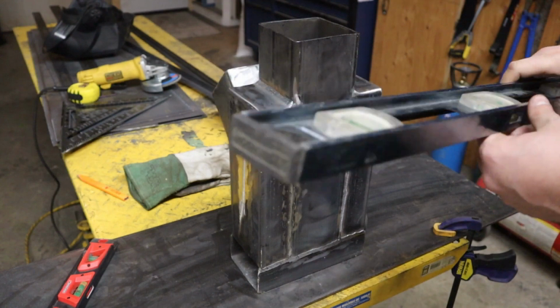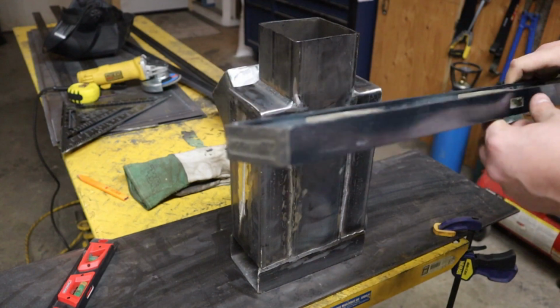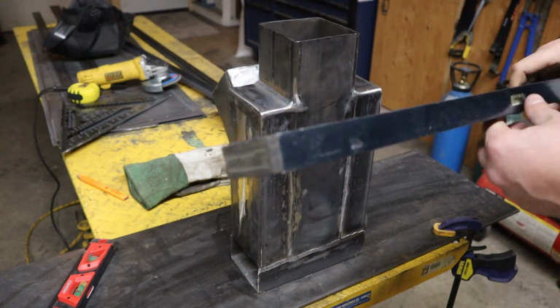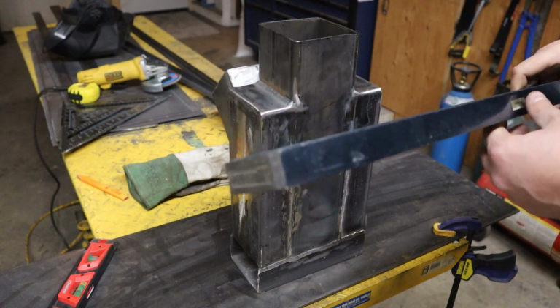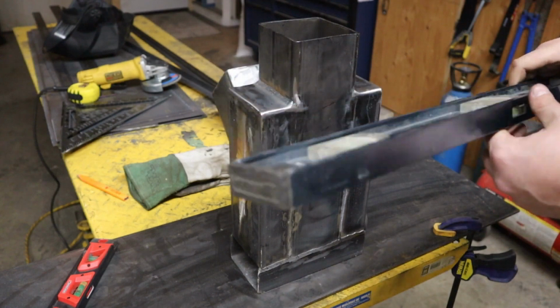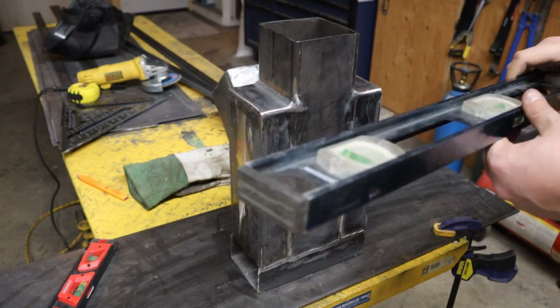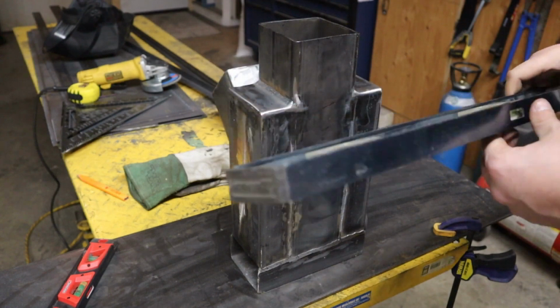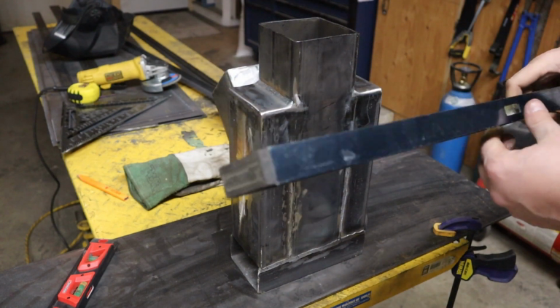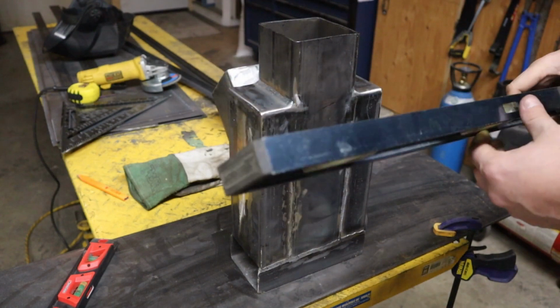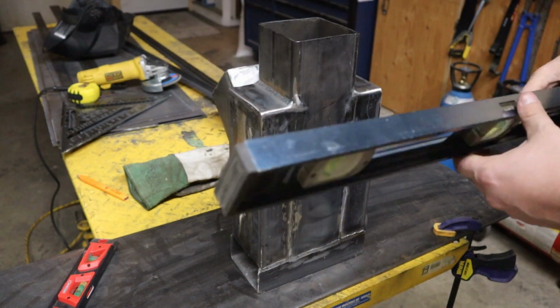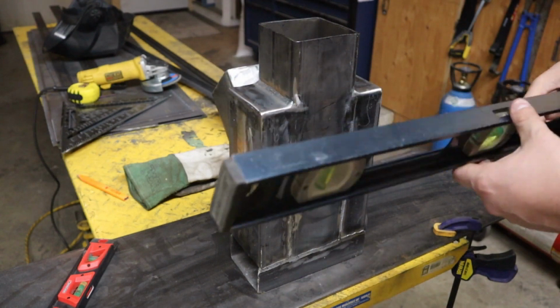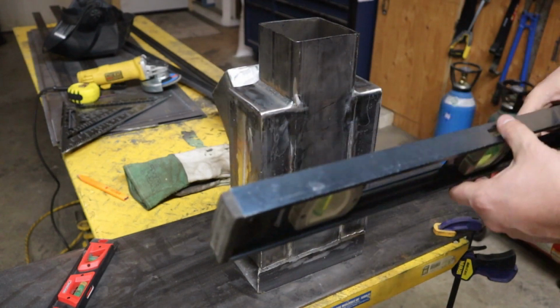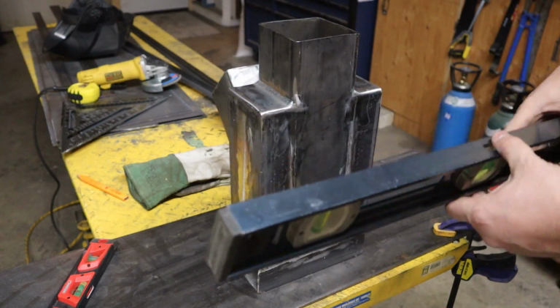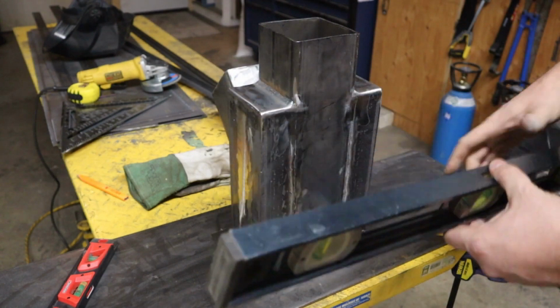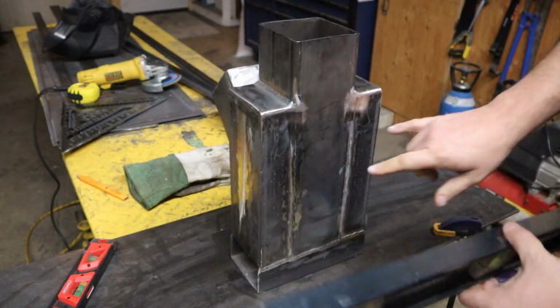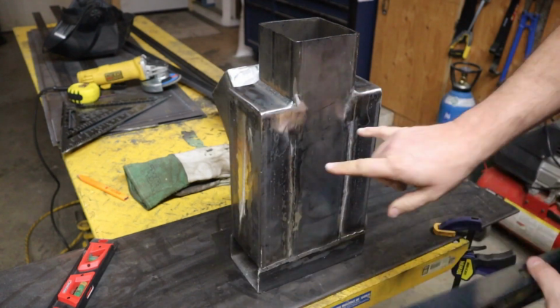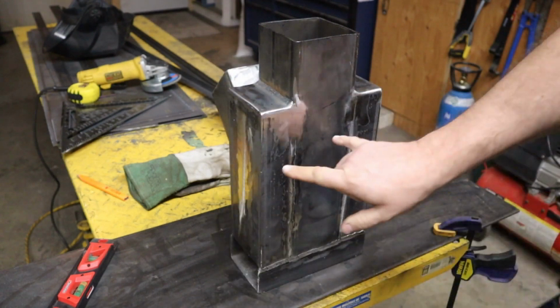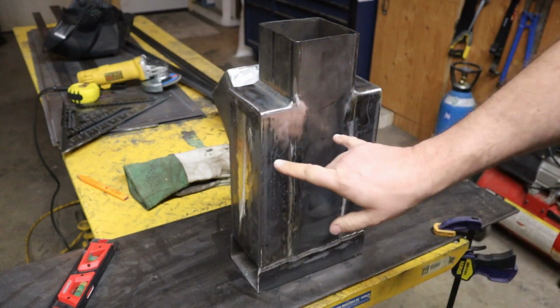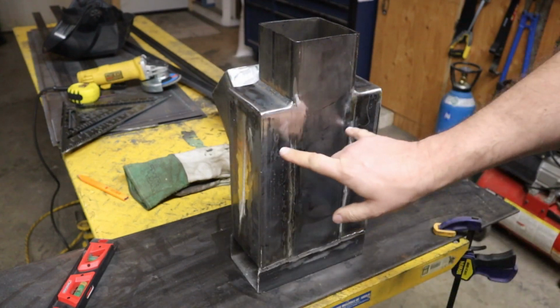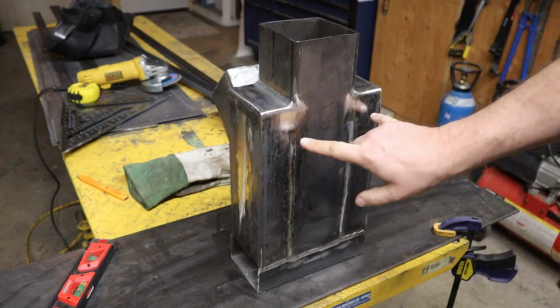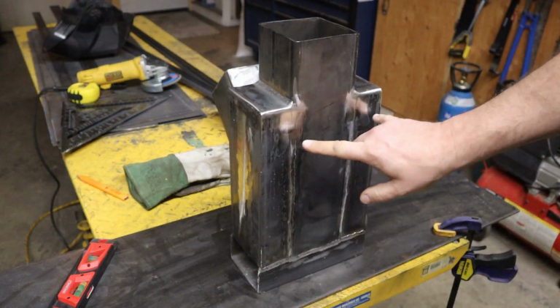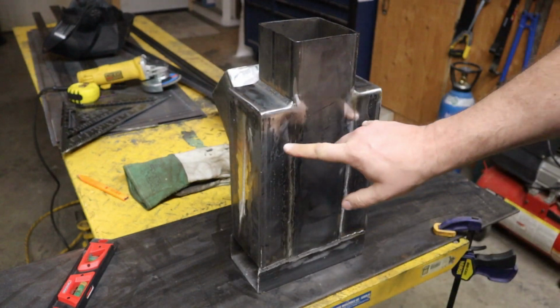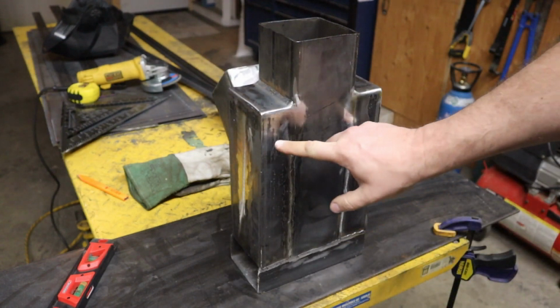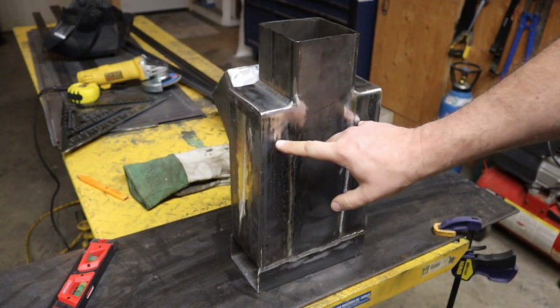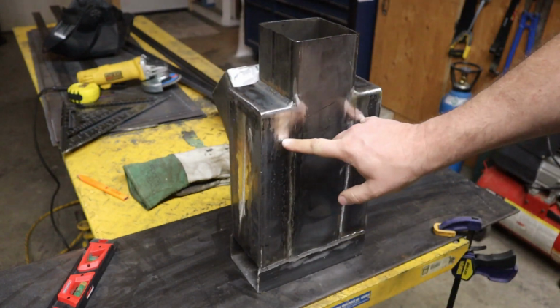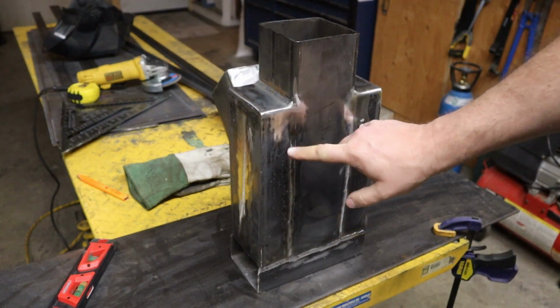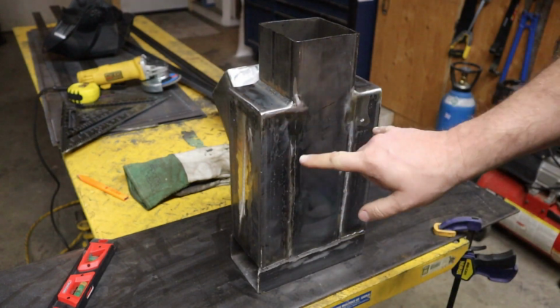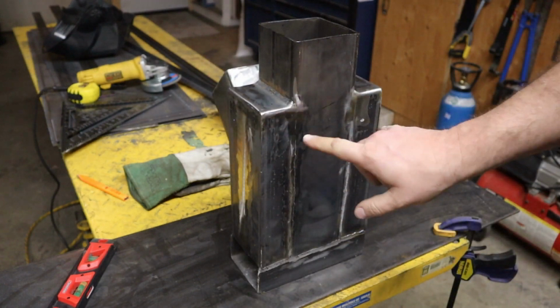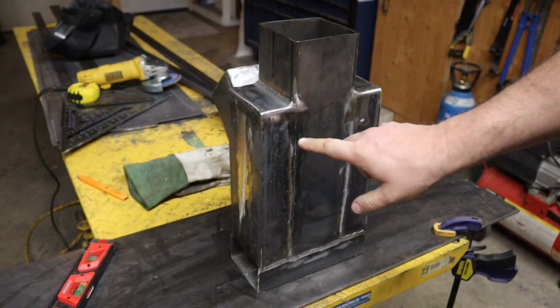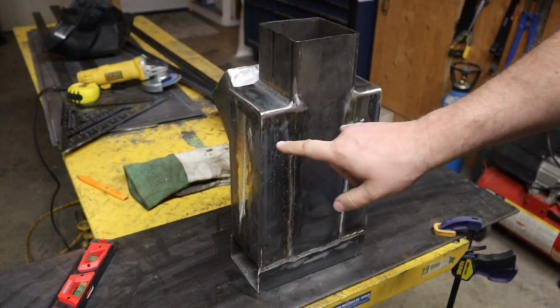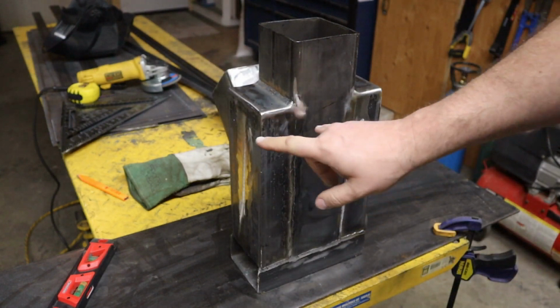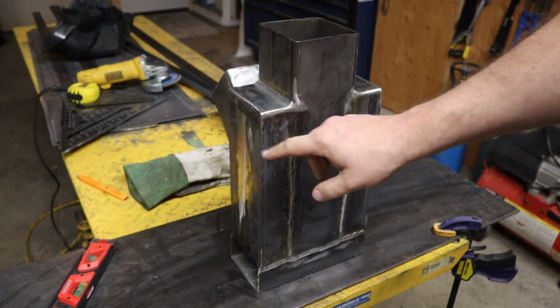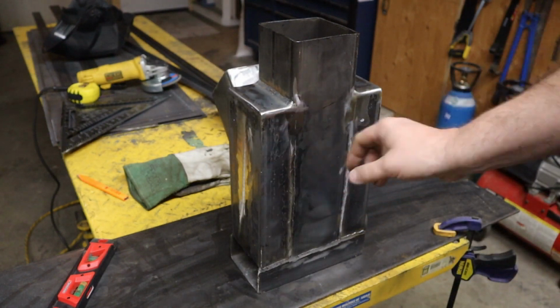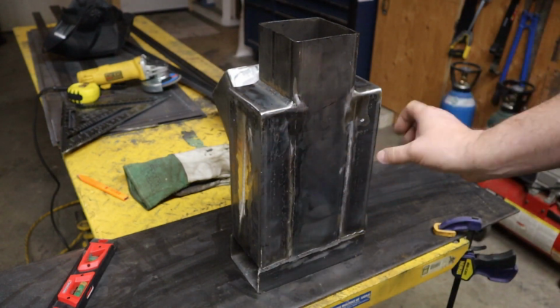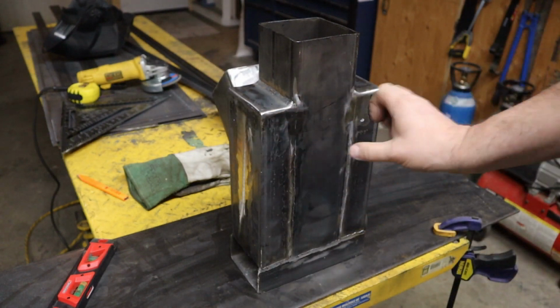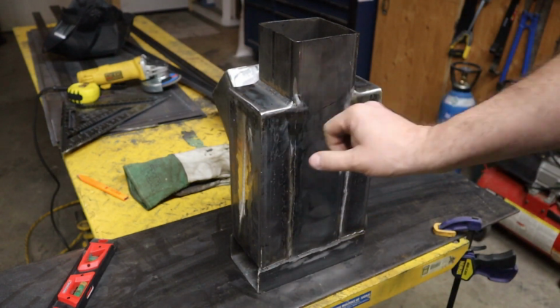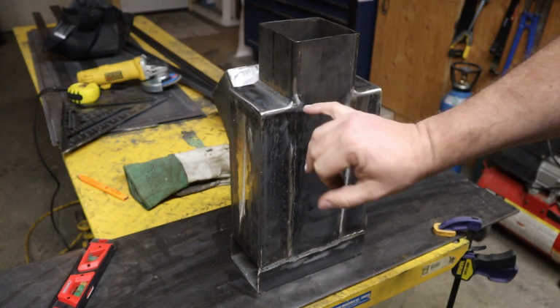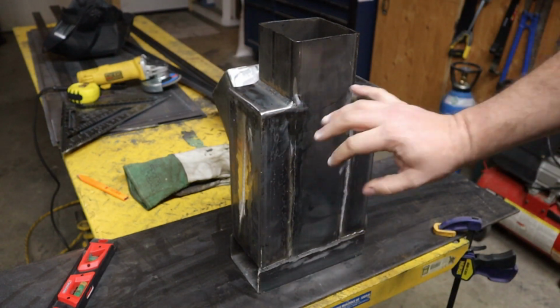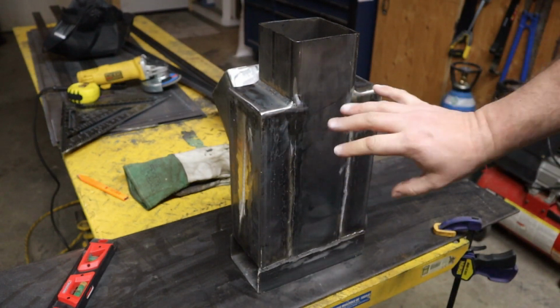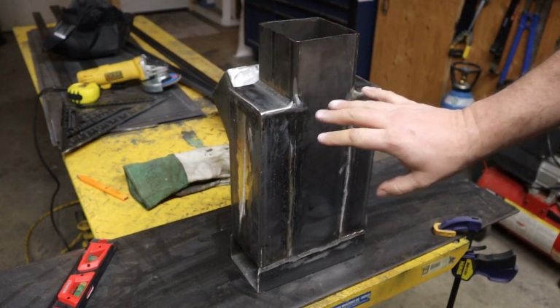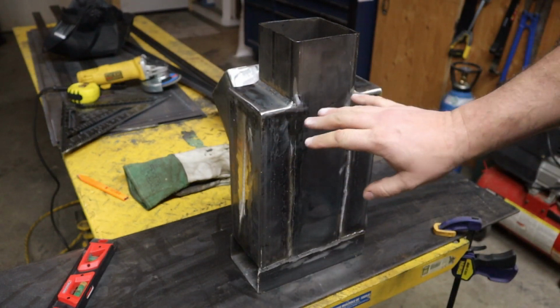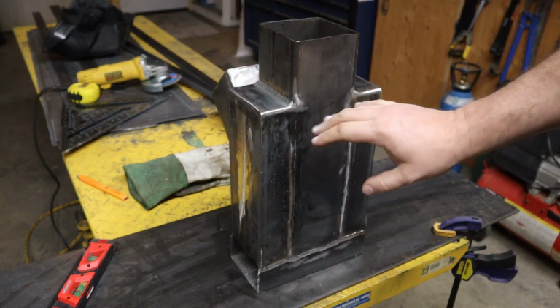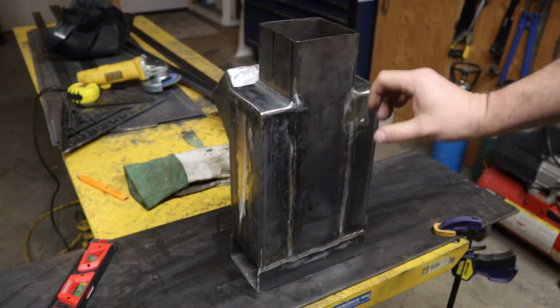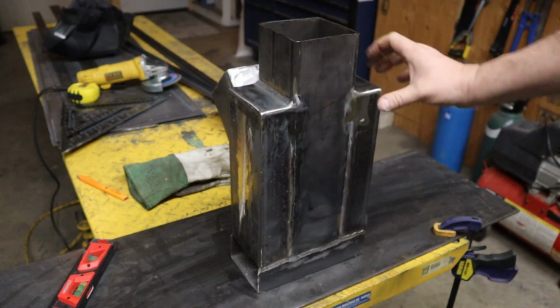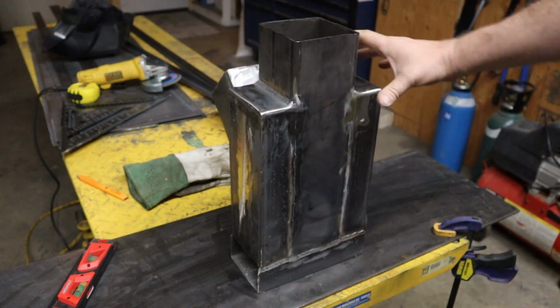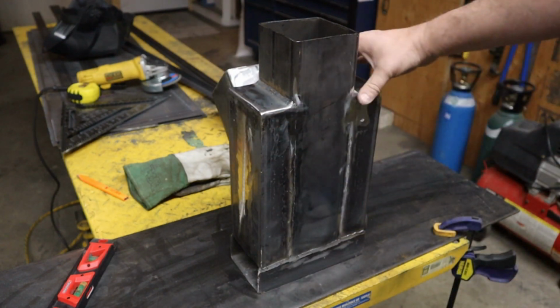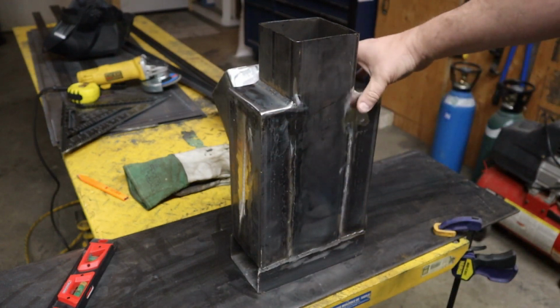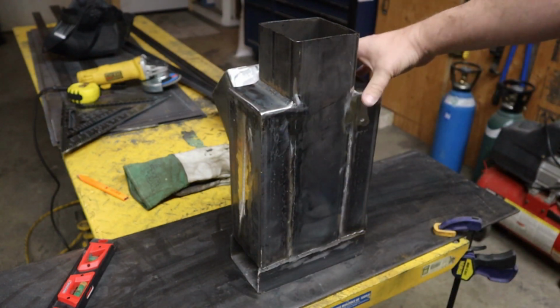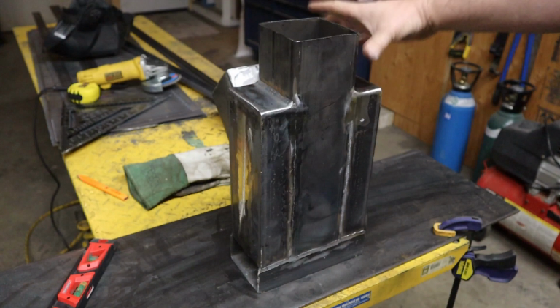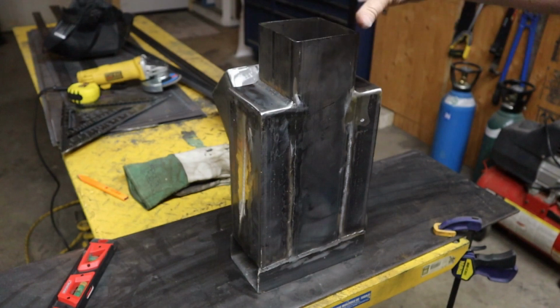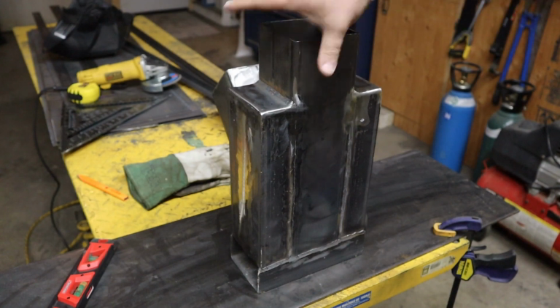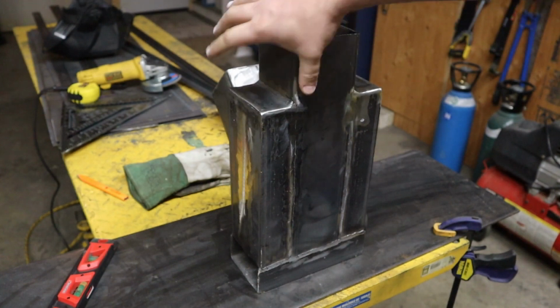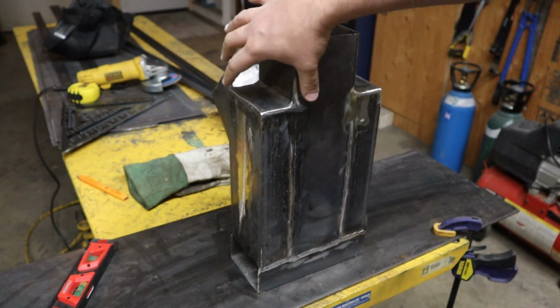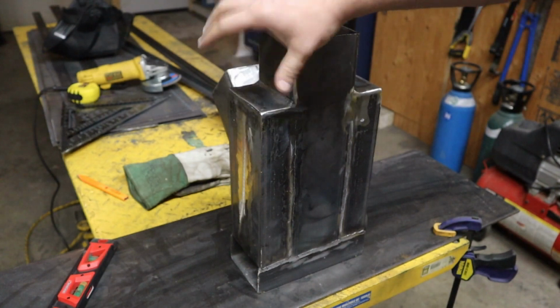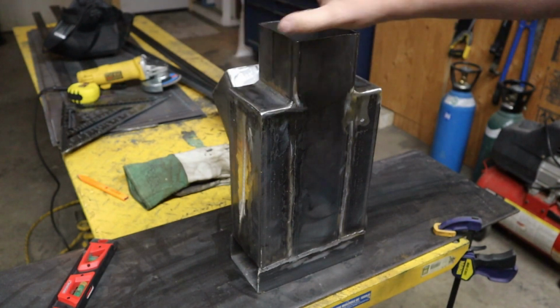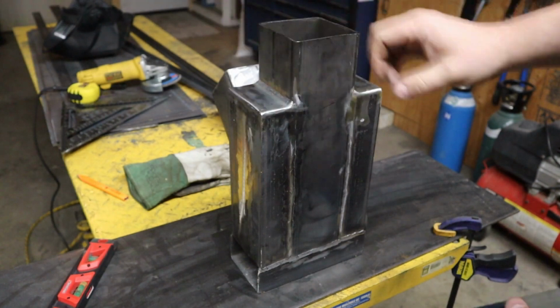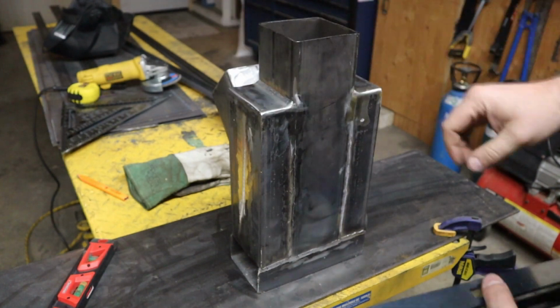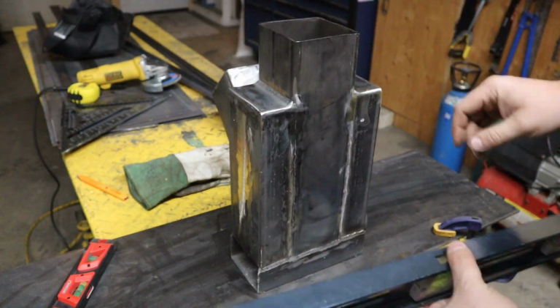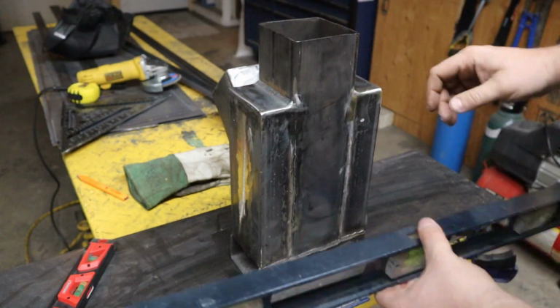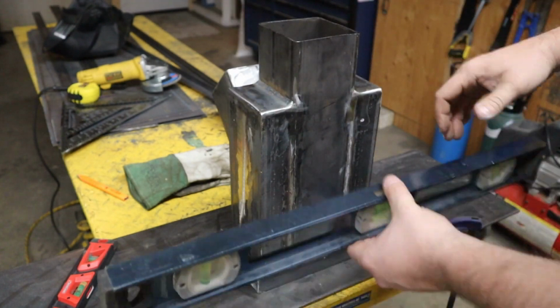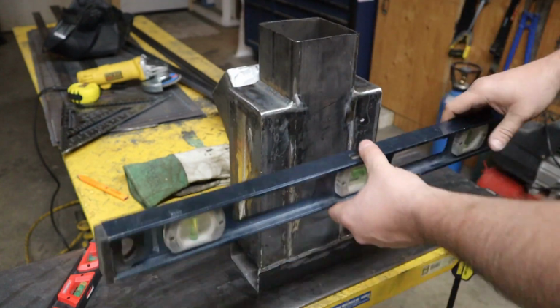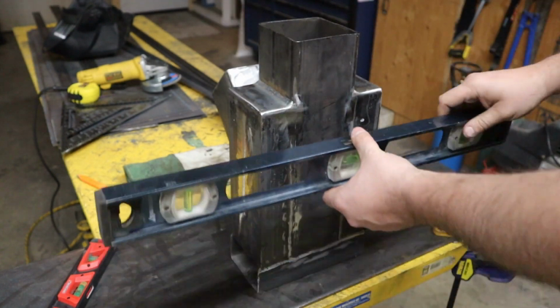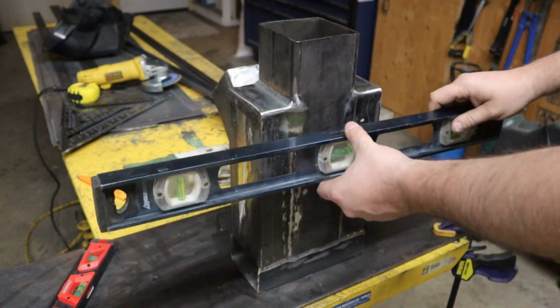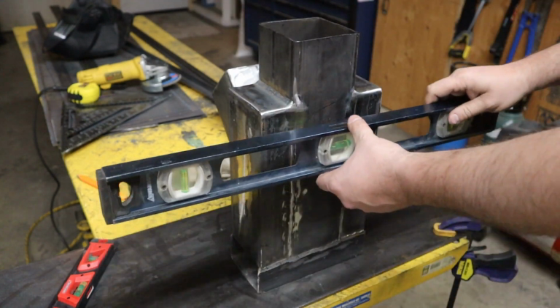Now we are going to lay out and put a piece of angle iron on here to fit up the guide that goes on here — the clamp.